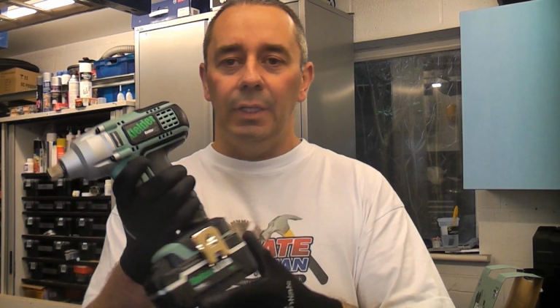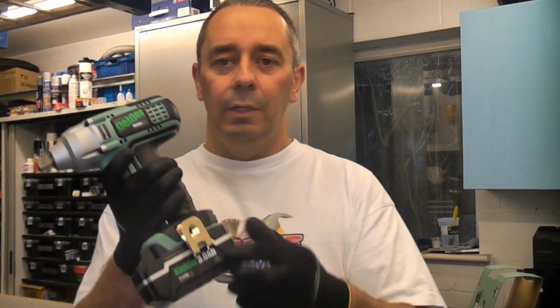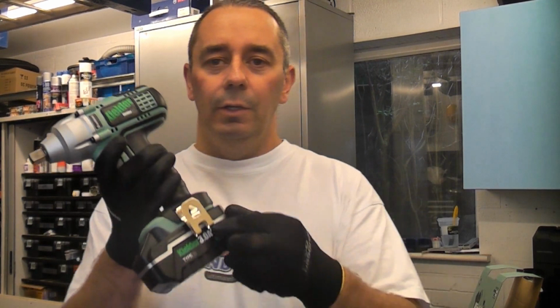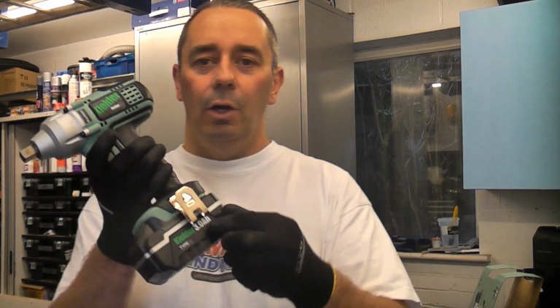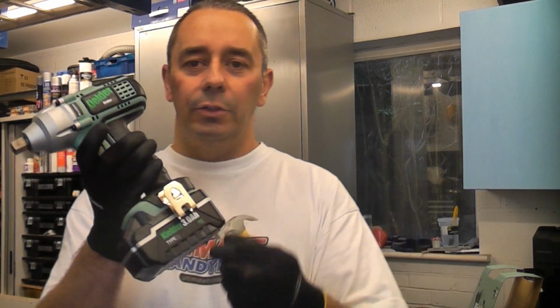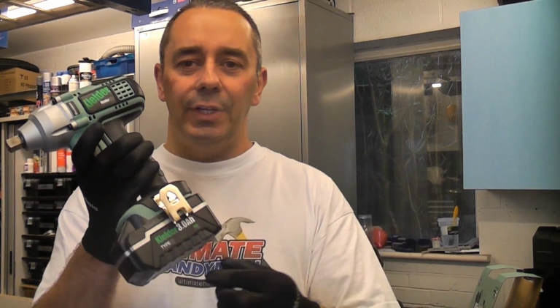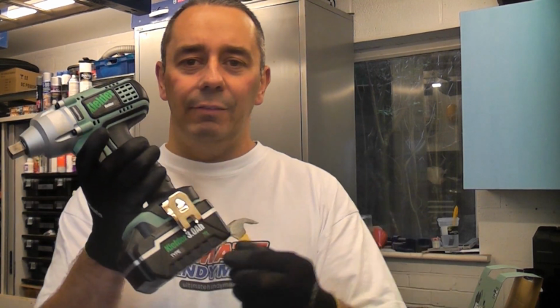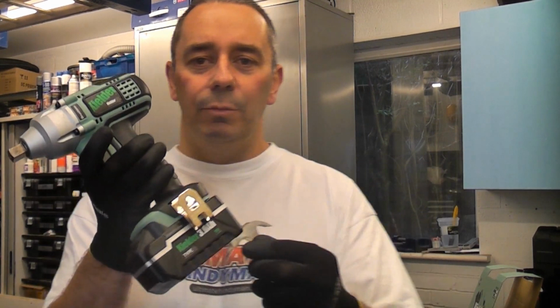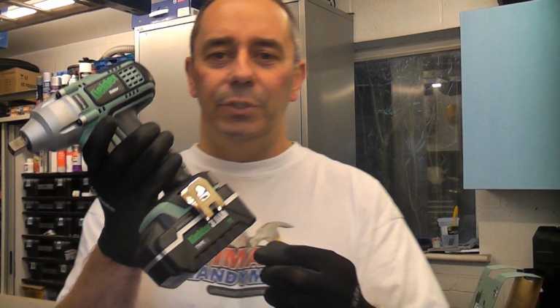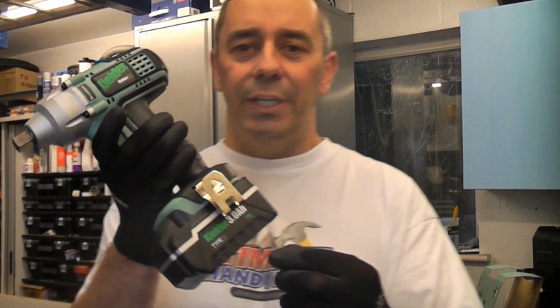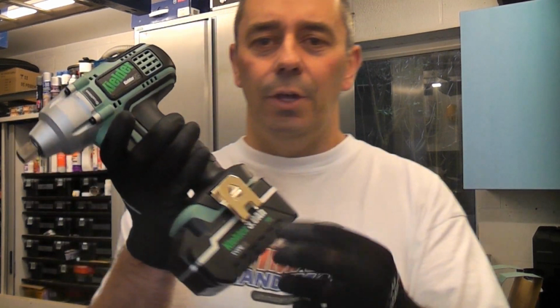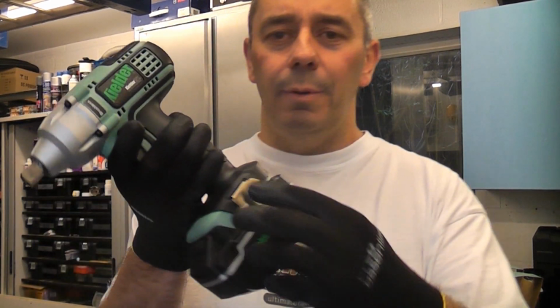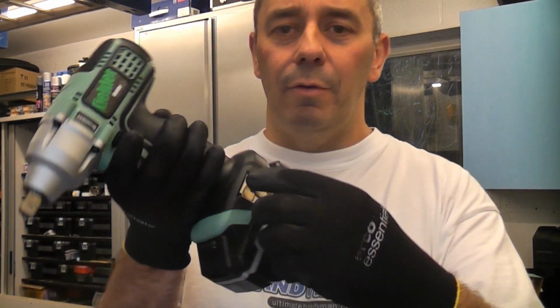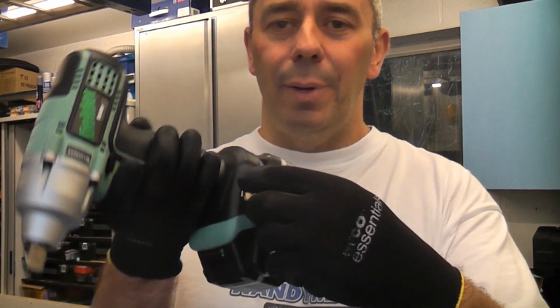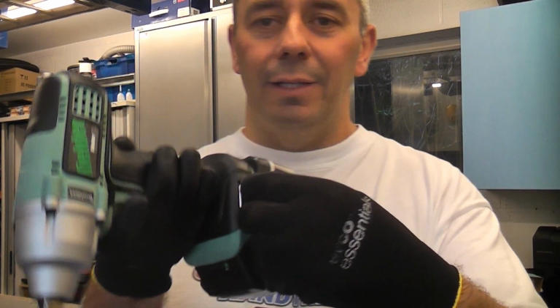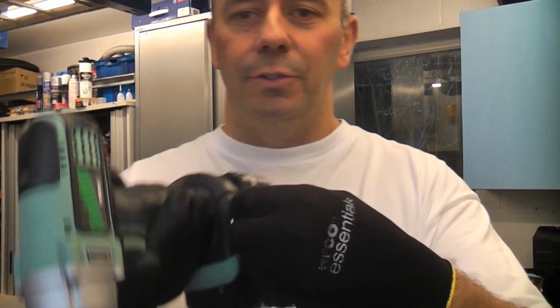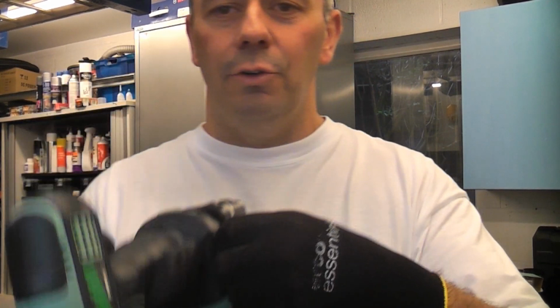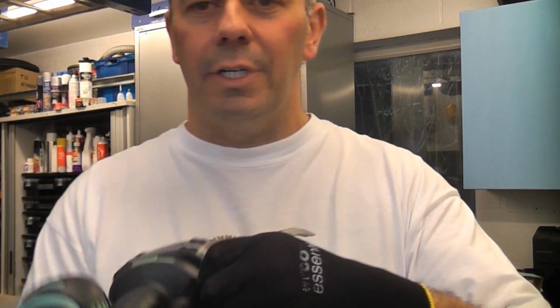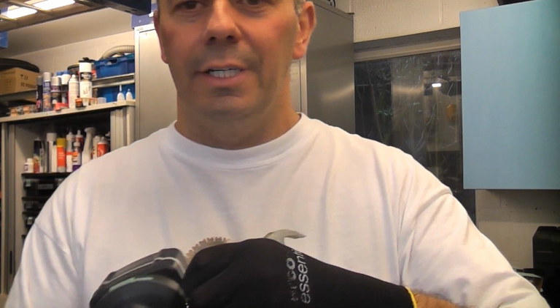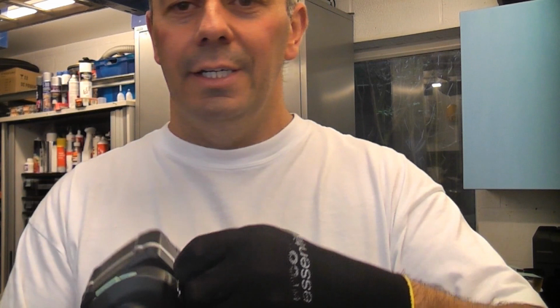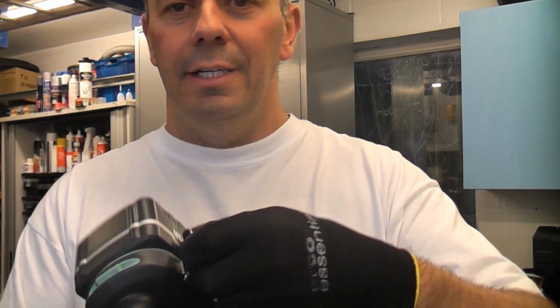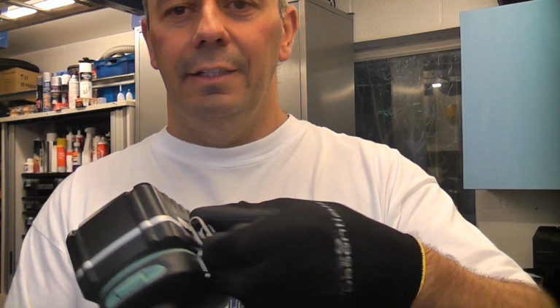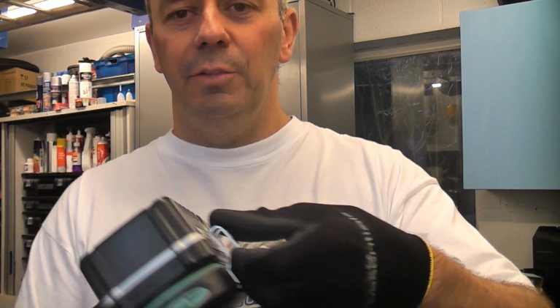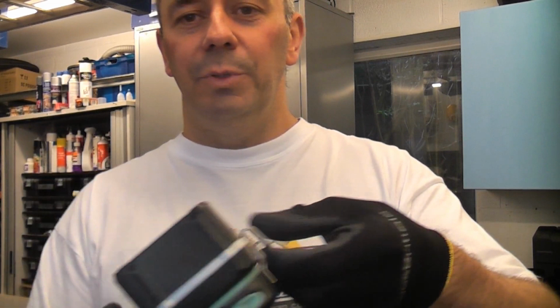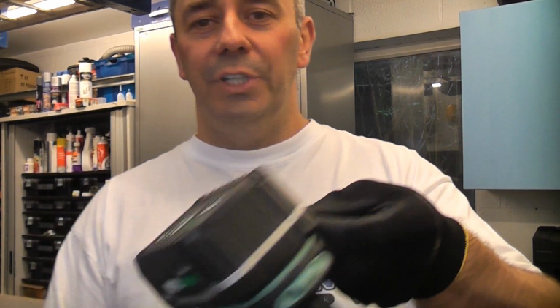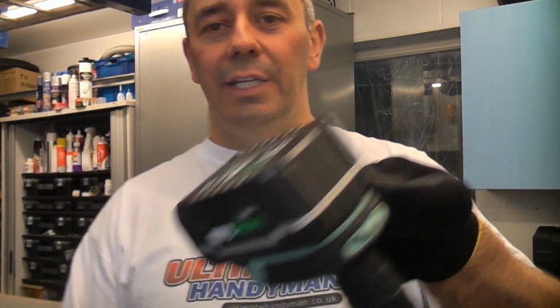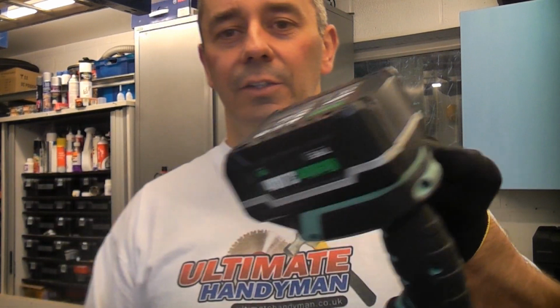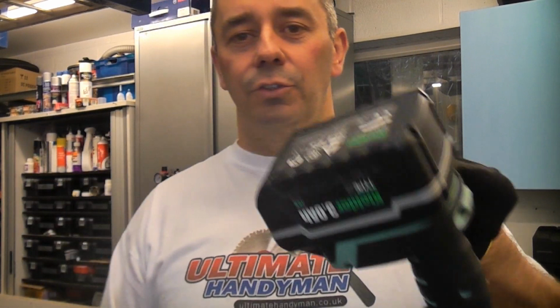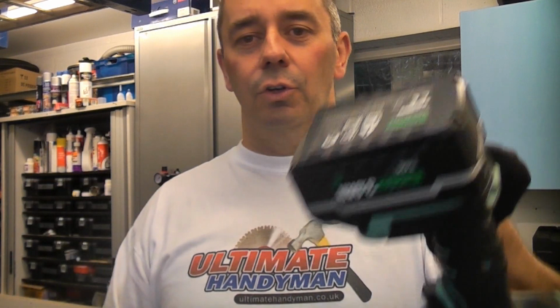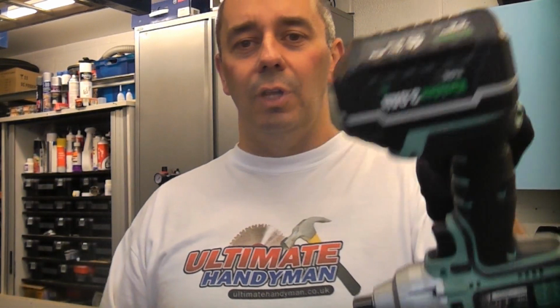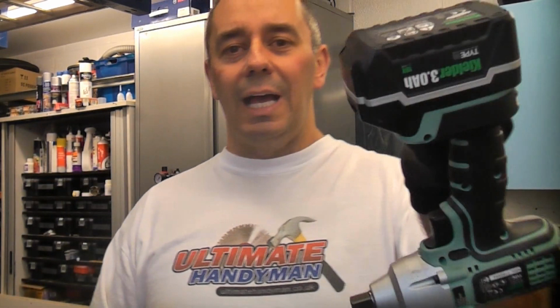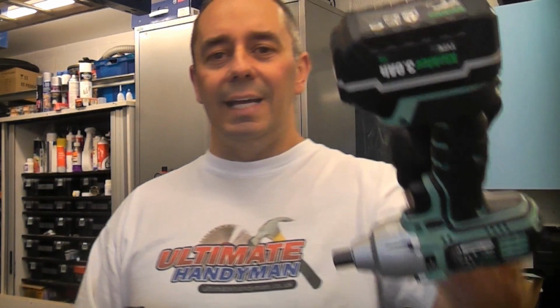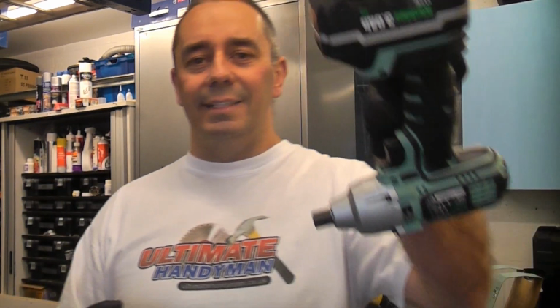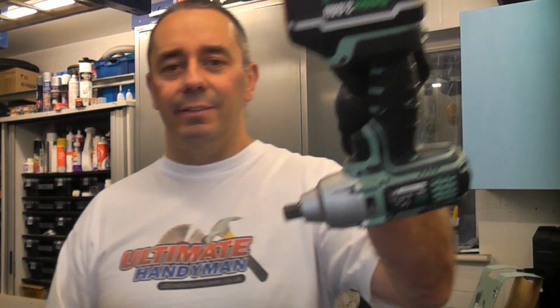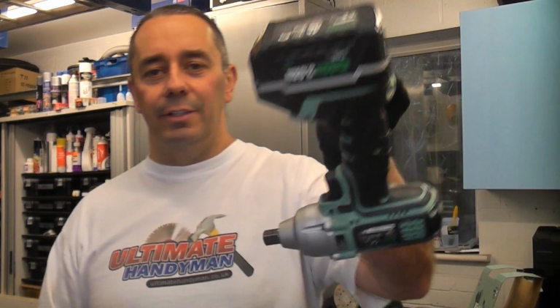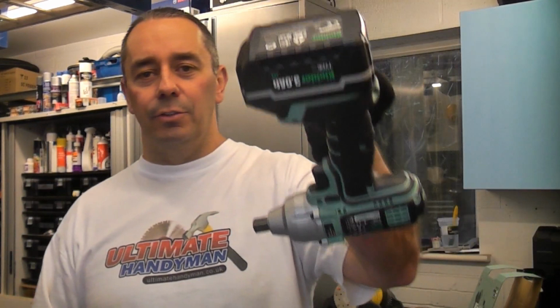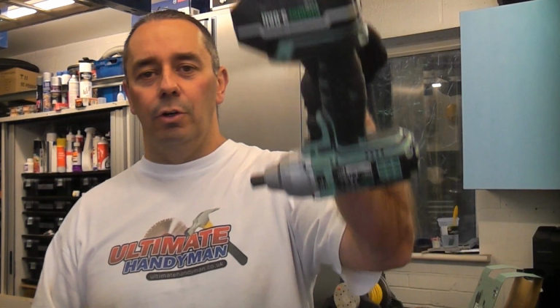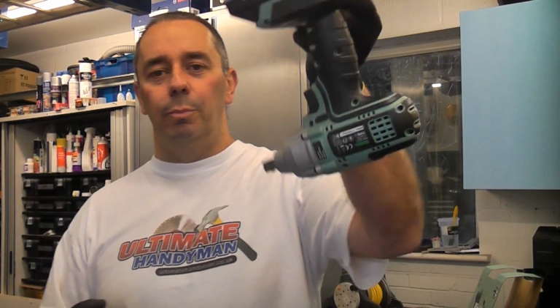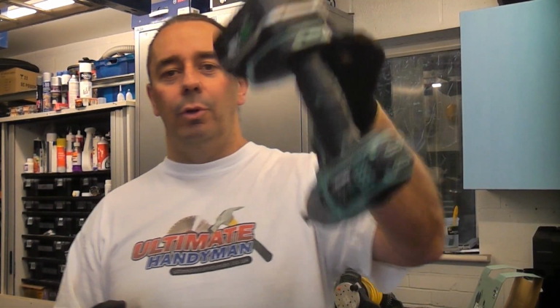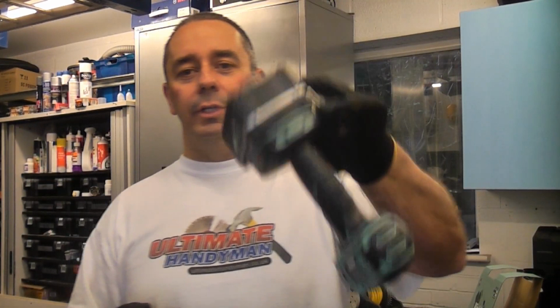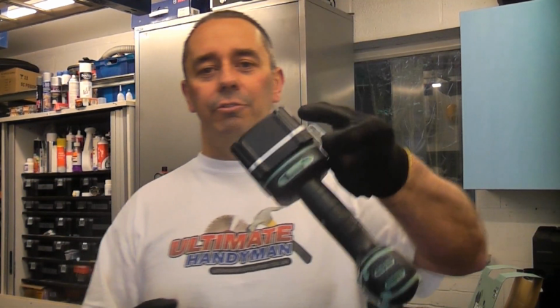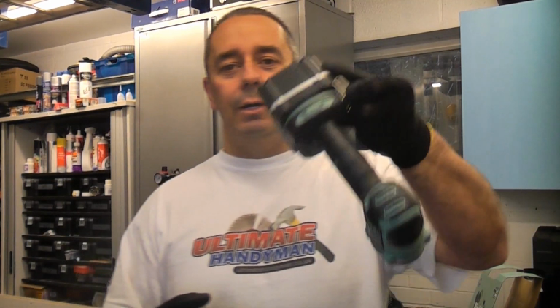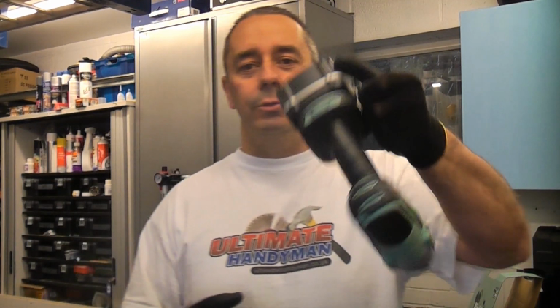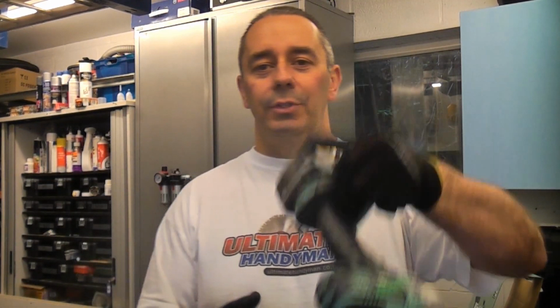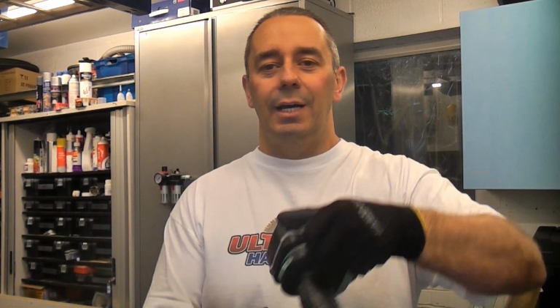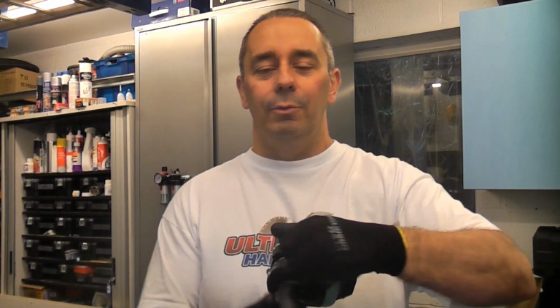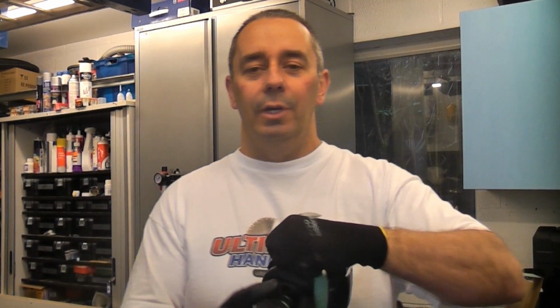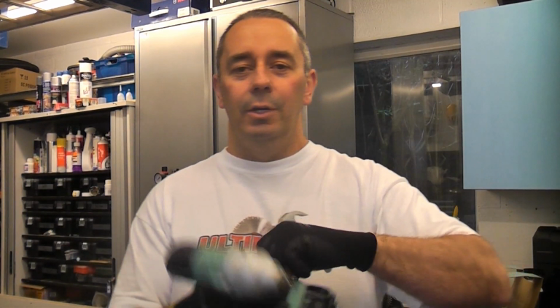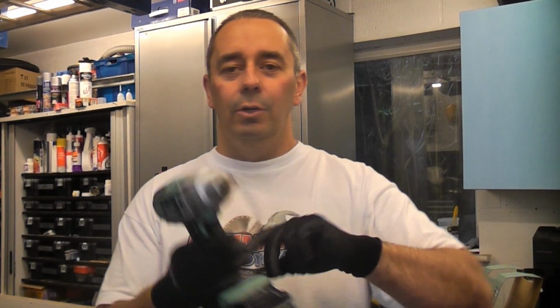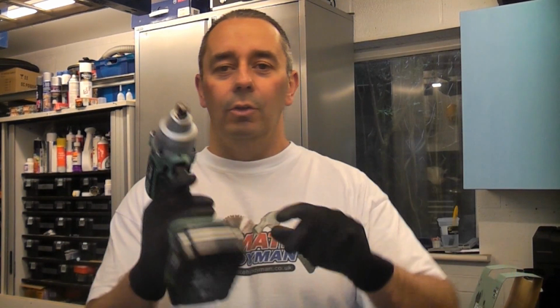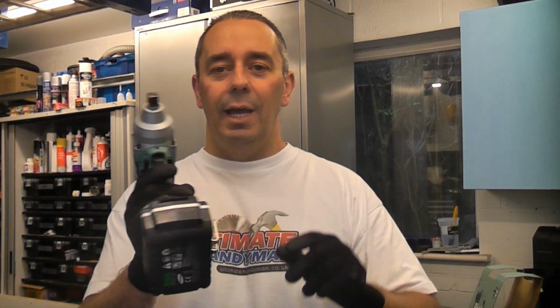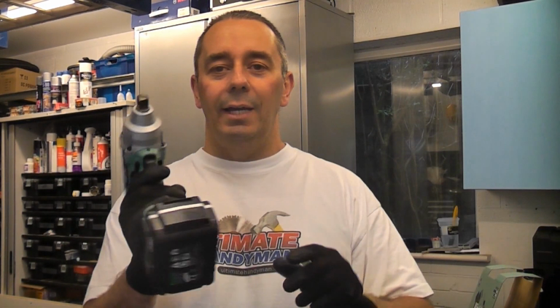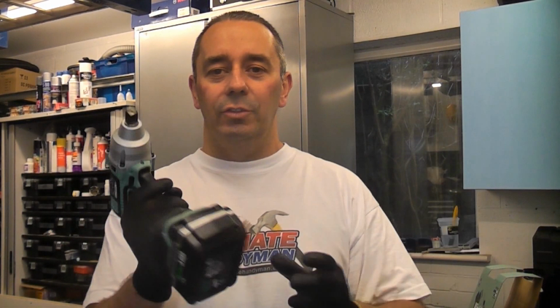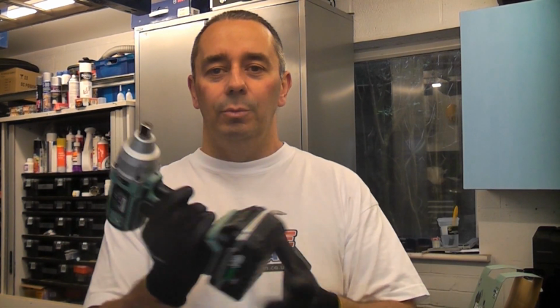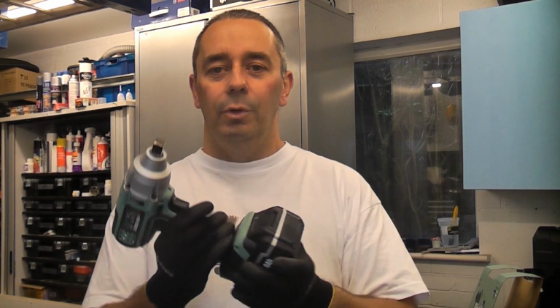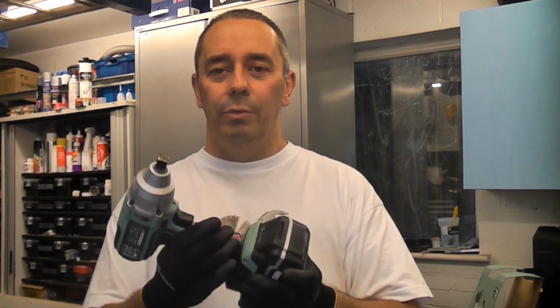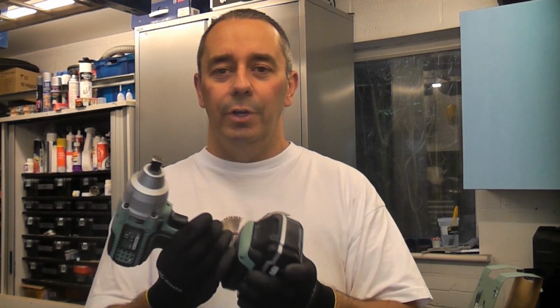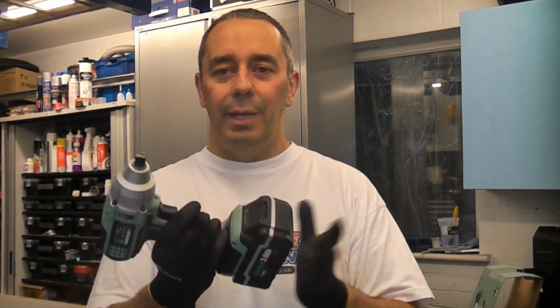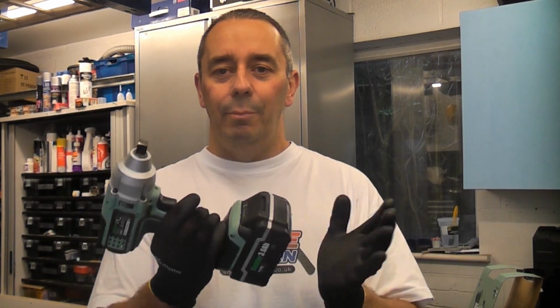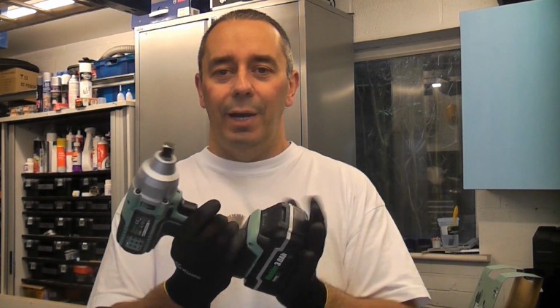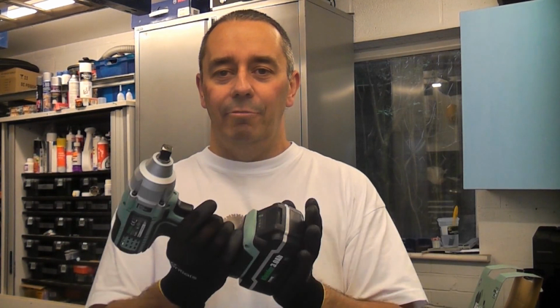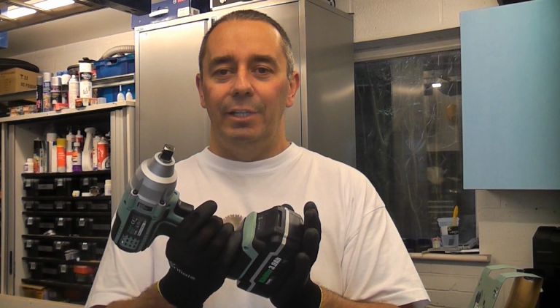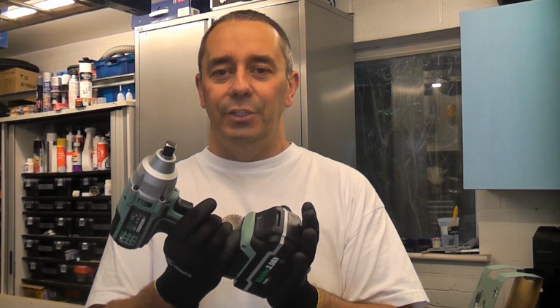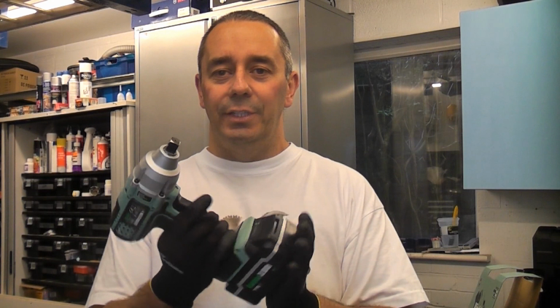On the side of the machine there is a belt hook, and this machine is so light that it's not going to pull your trousers down, unlike some other impact wrenches.